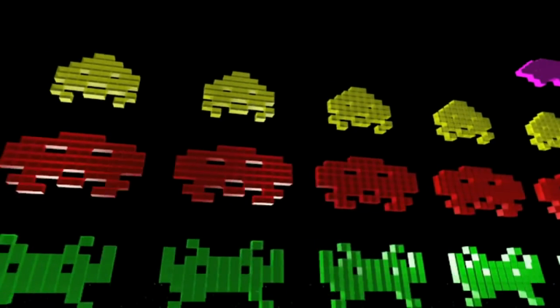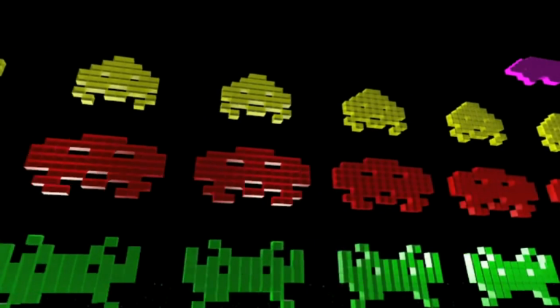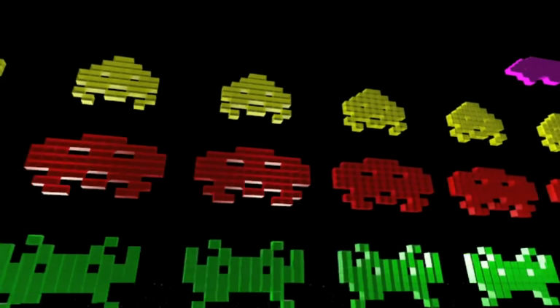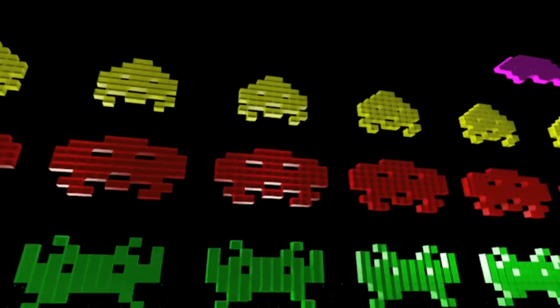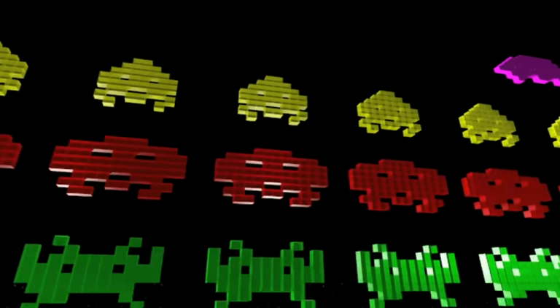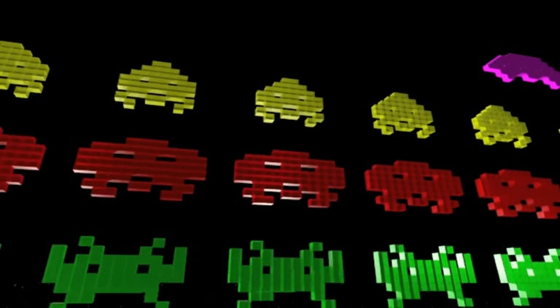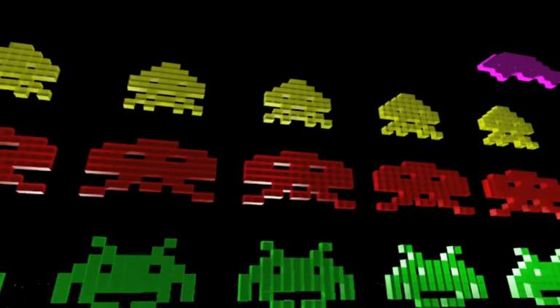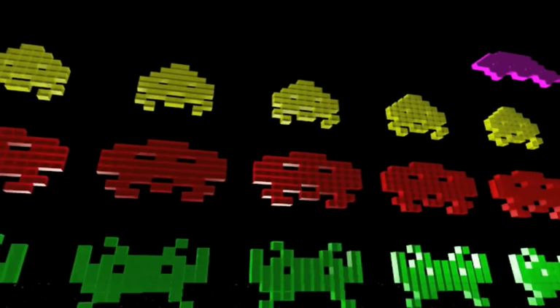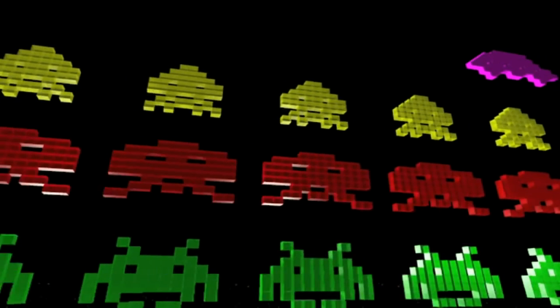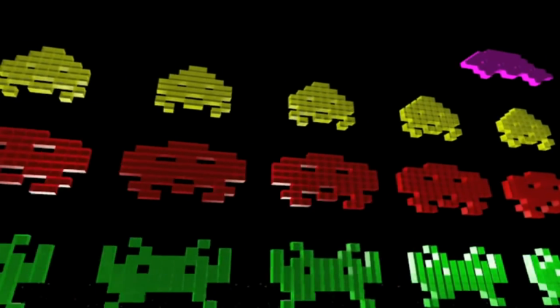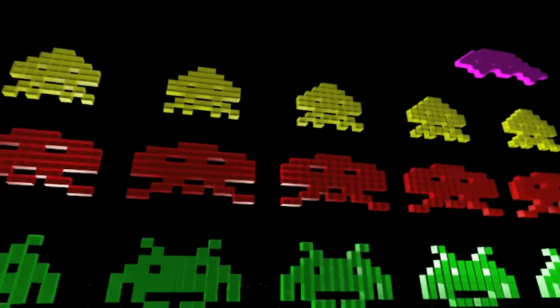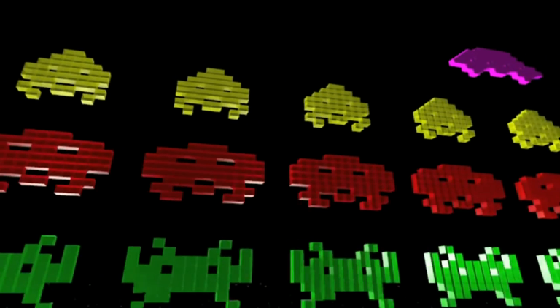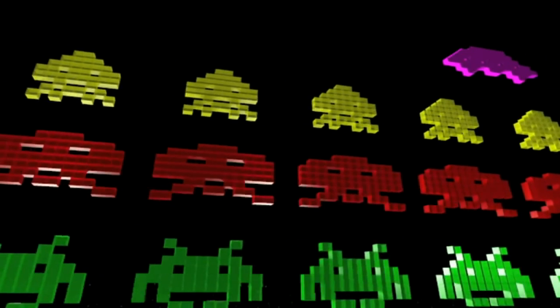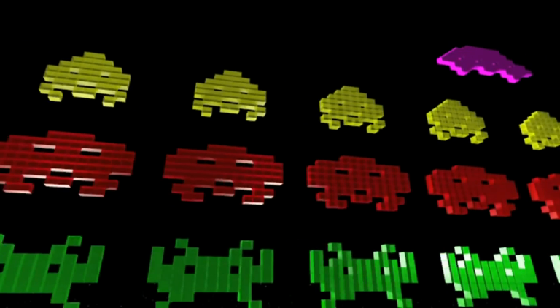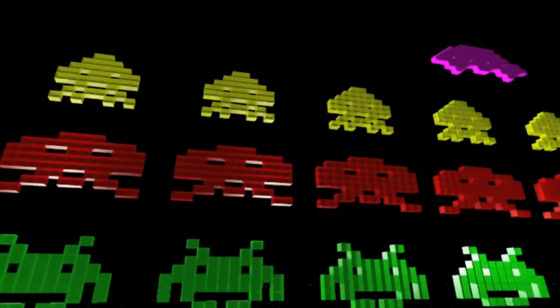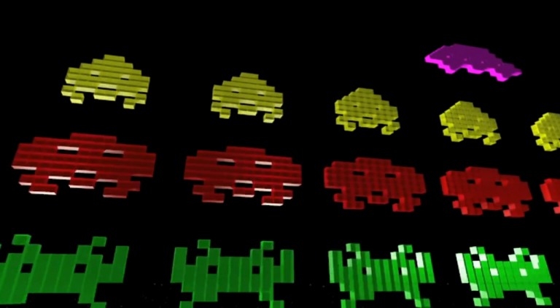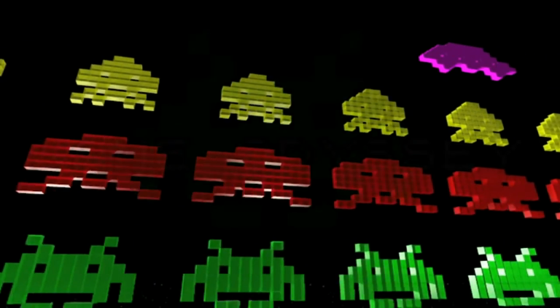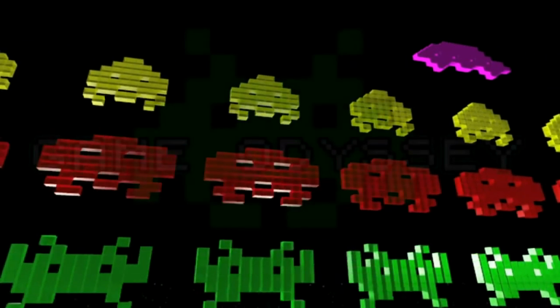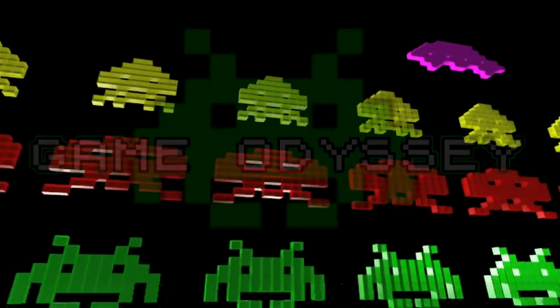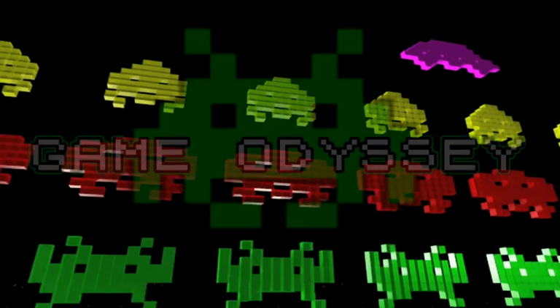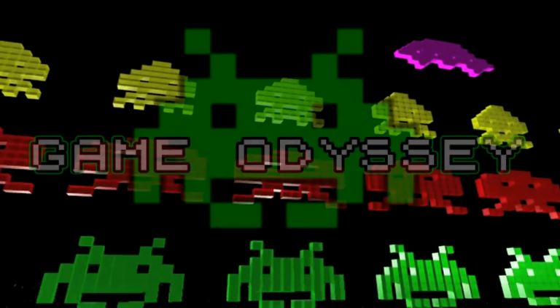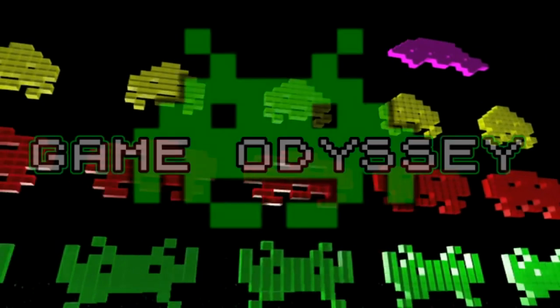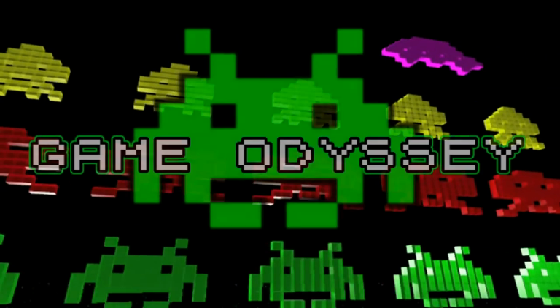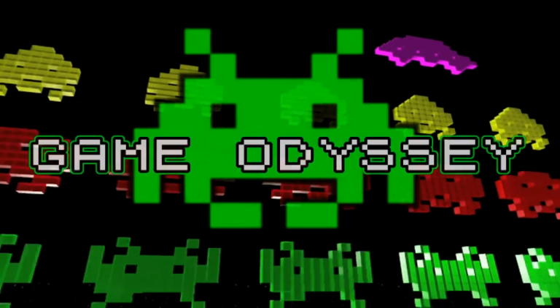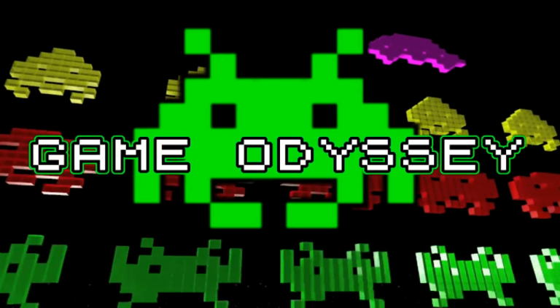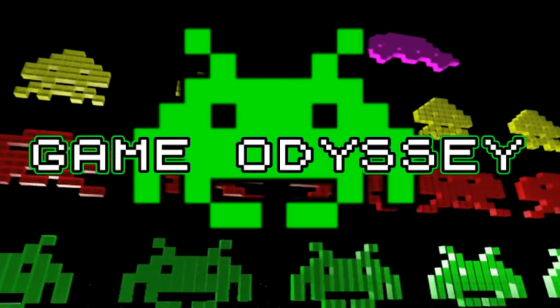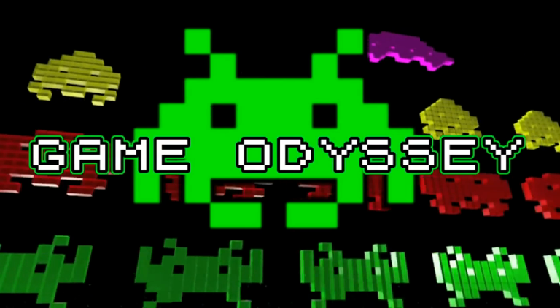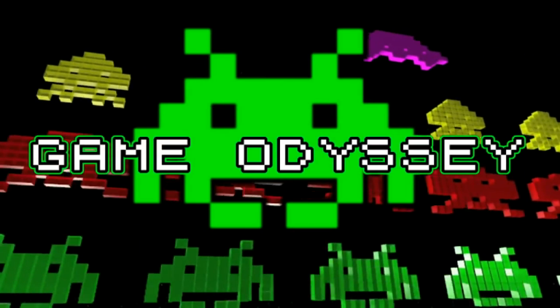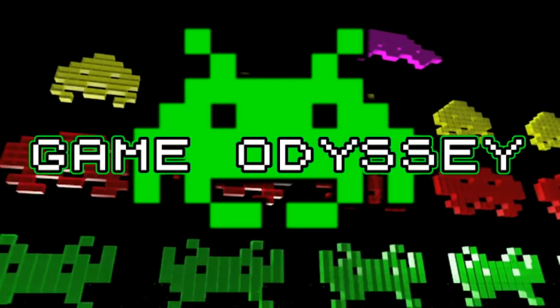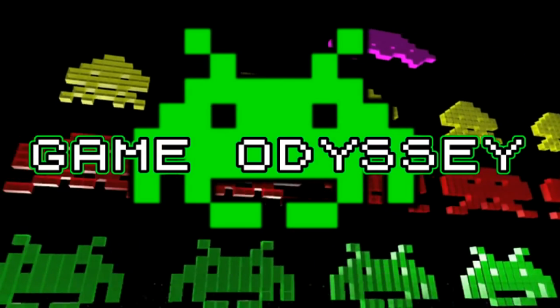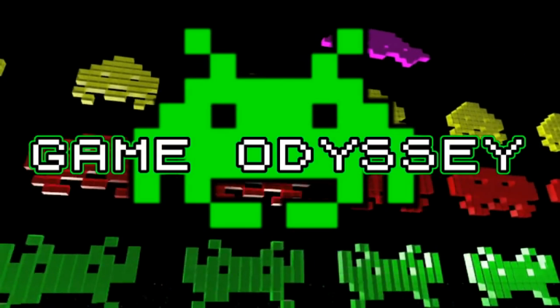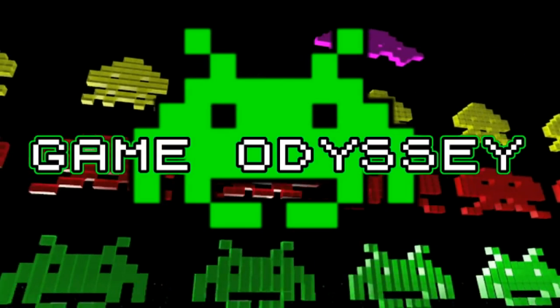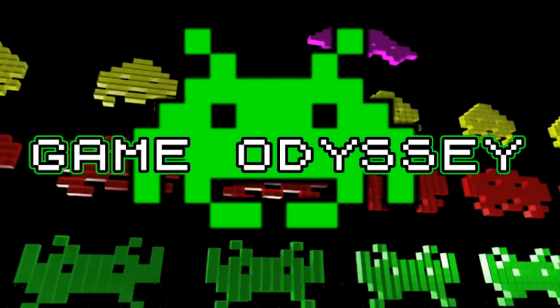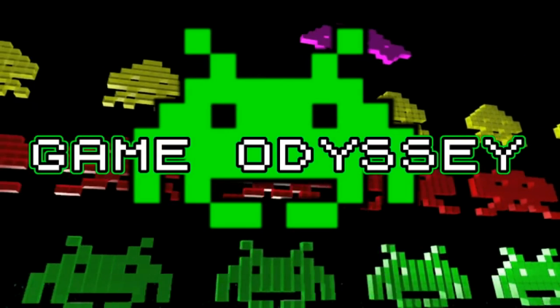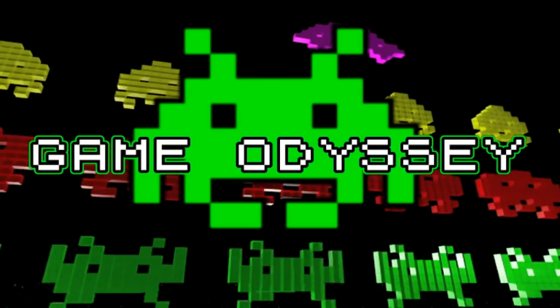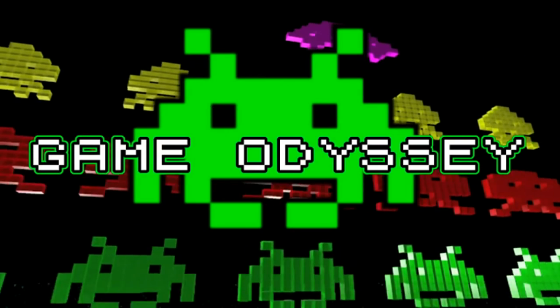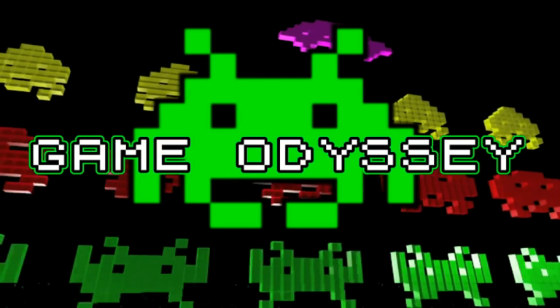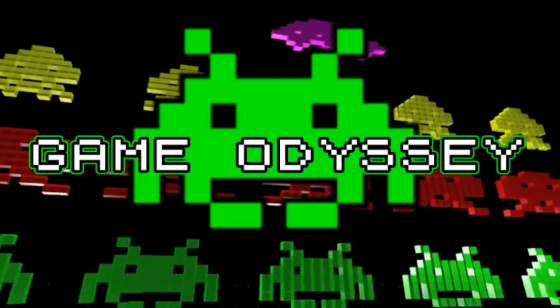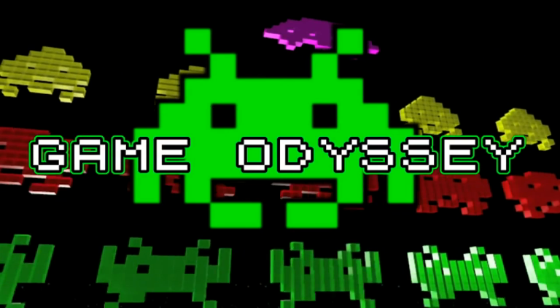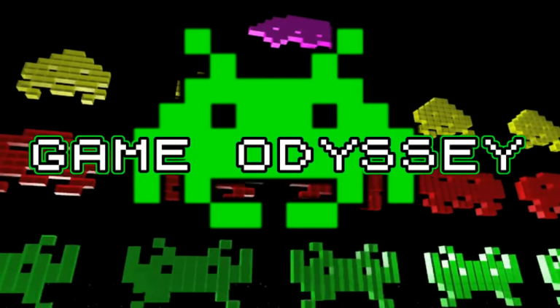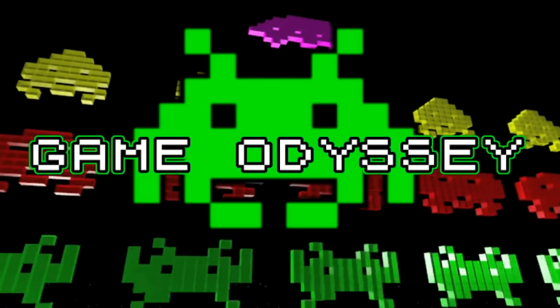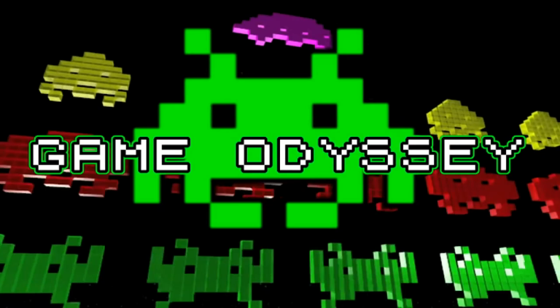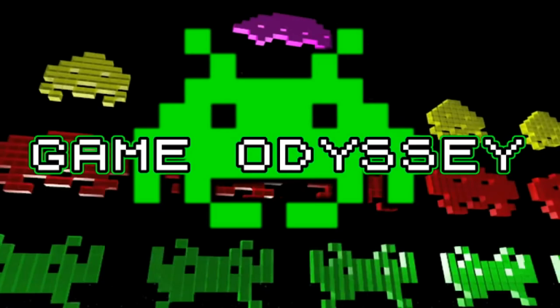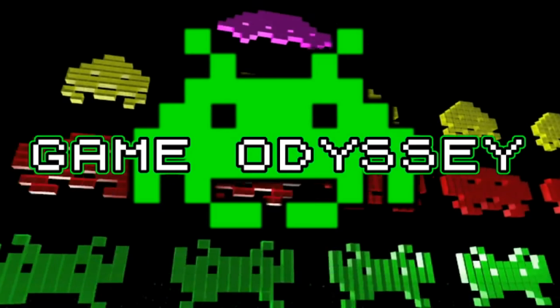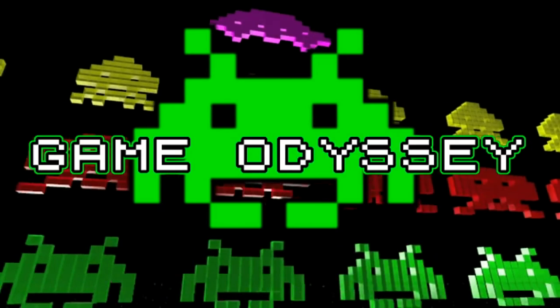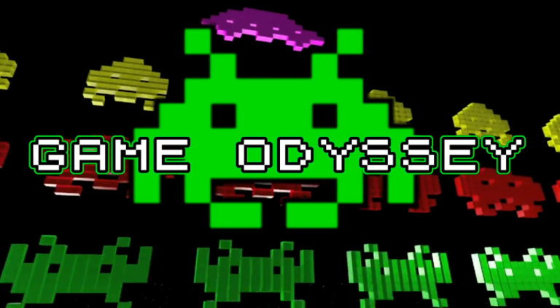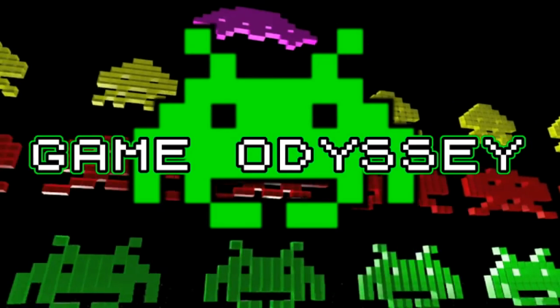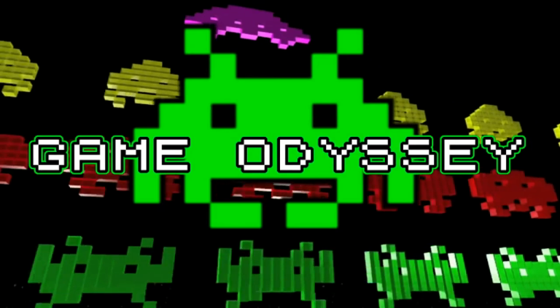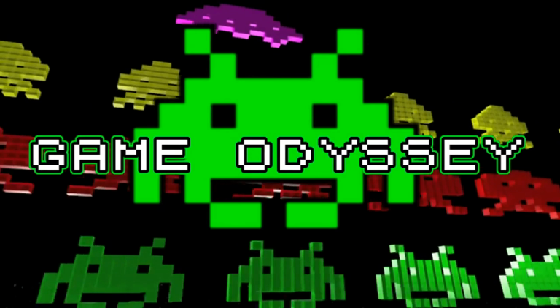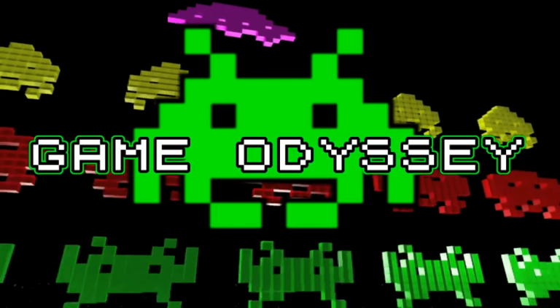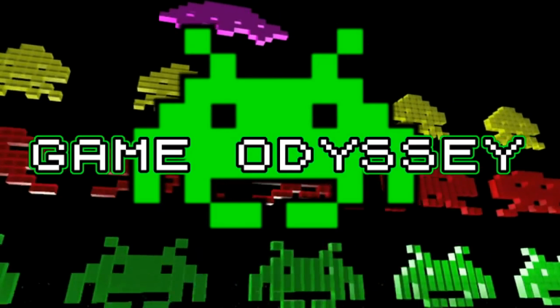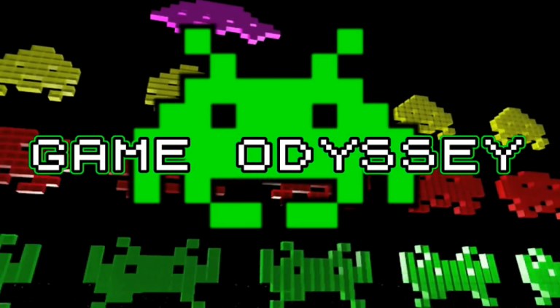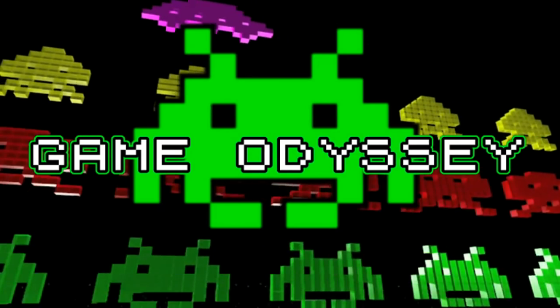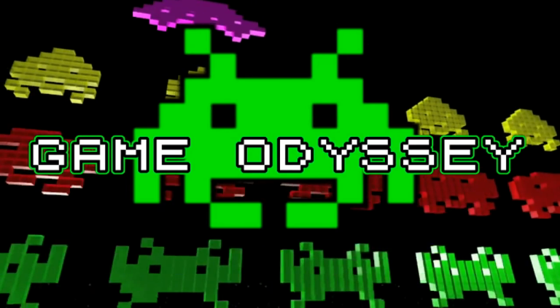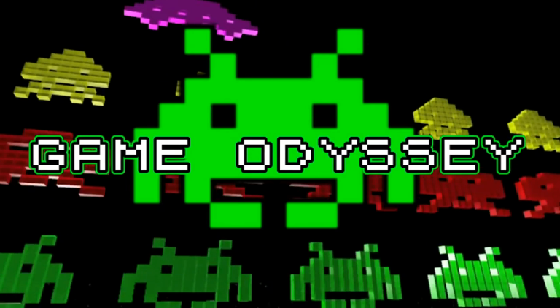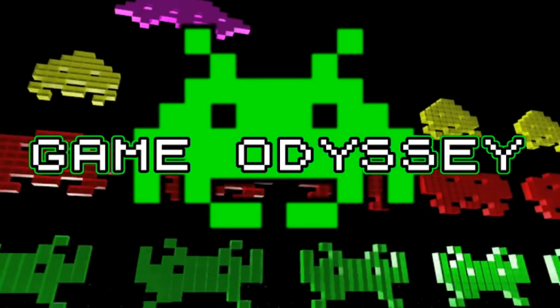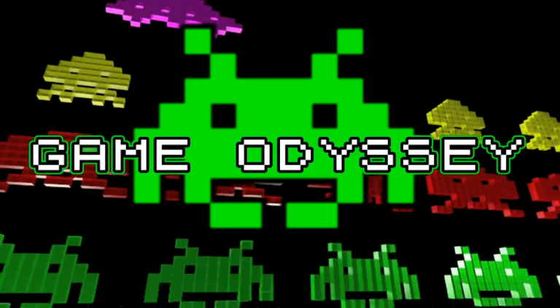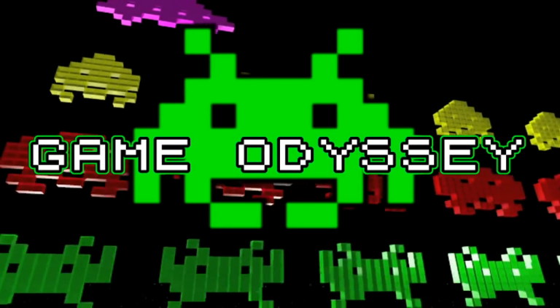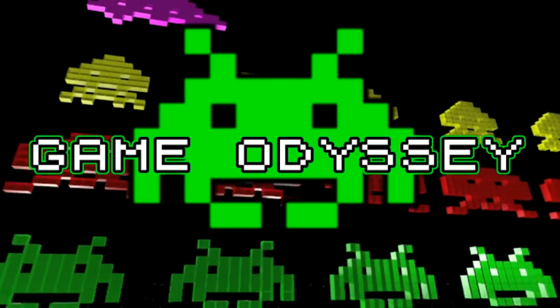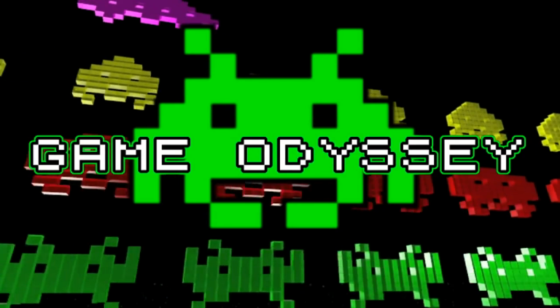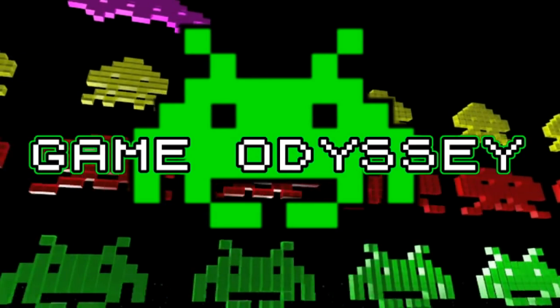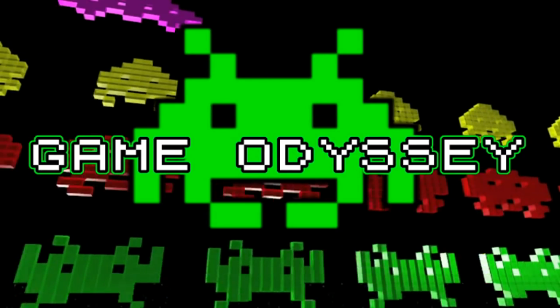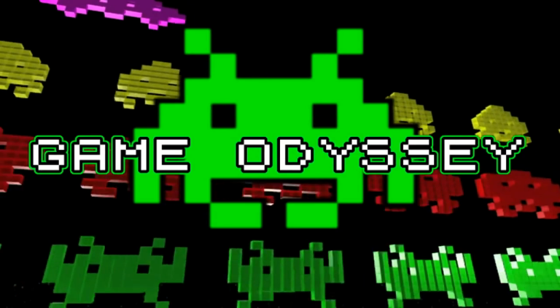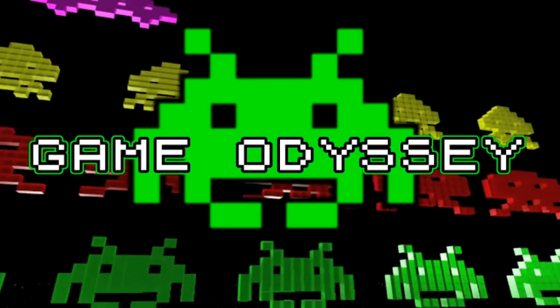Welcome back to Game Odyssey. My name is Grayson and today we're going to look at a brief history of the PlayStation 3.